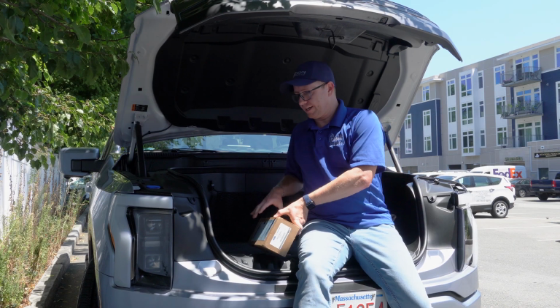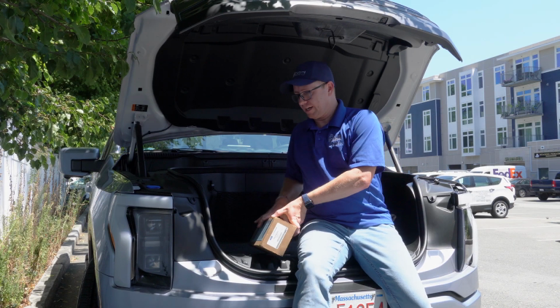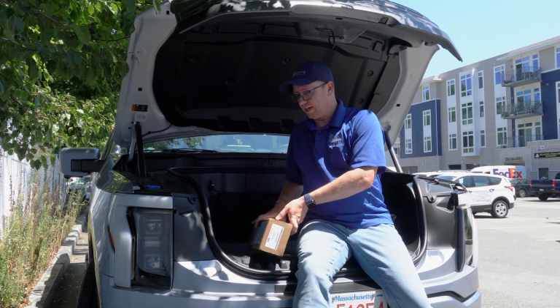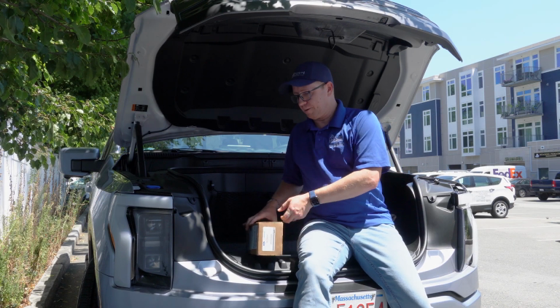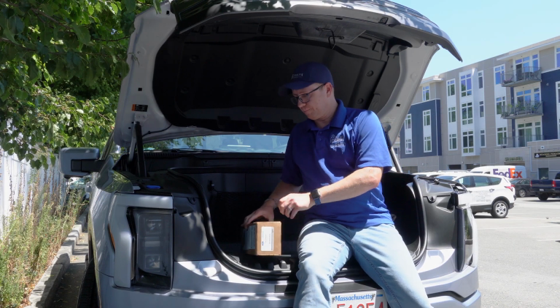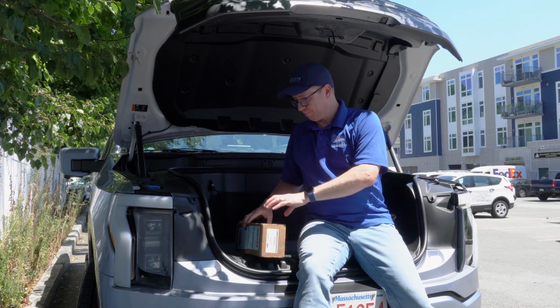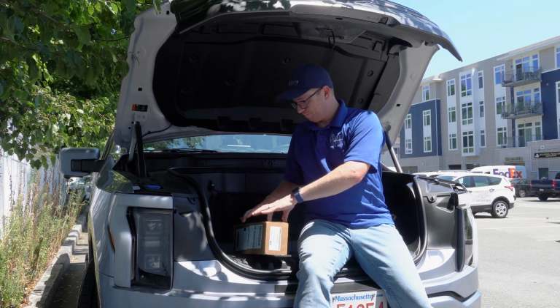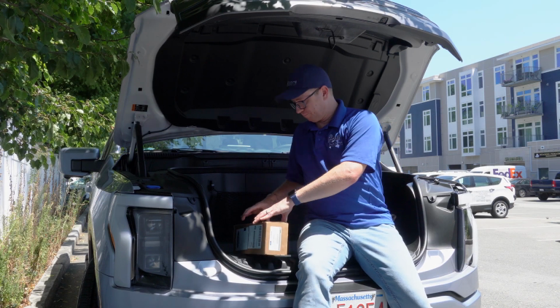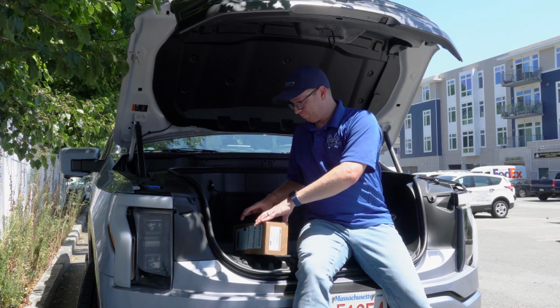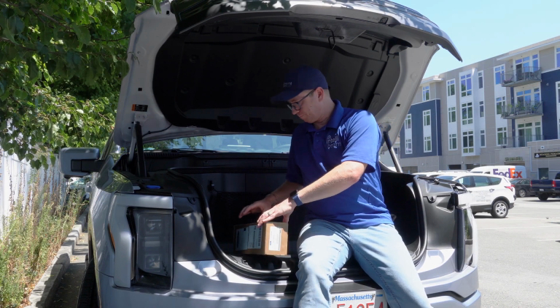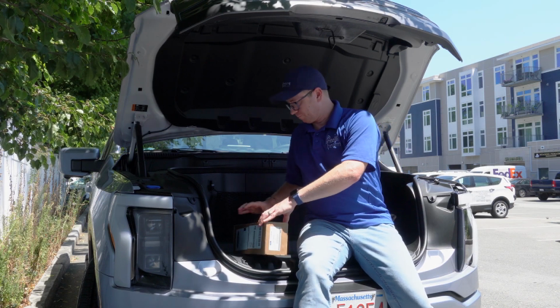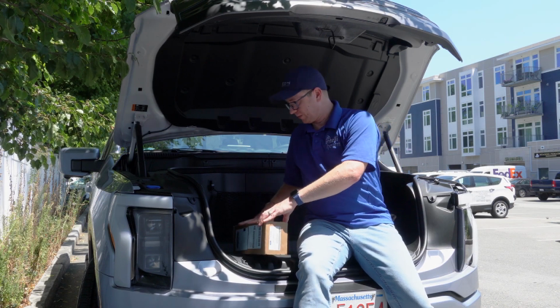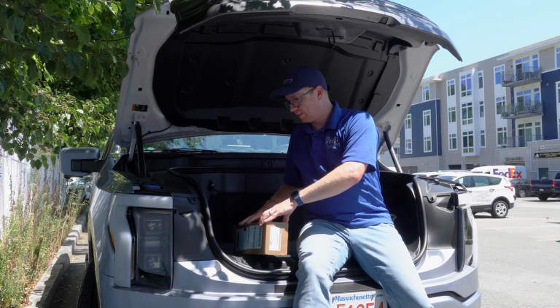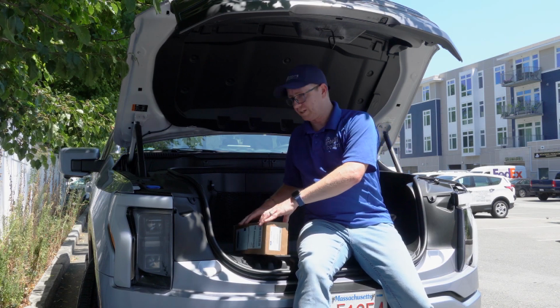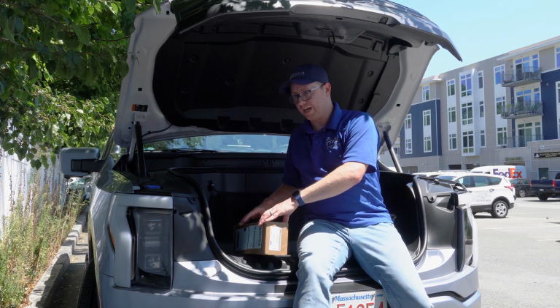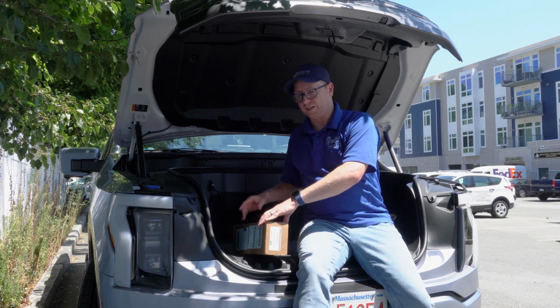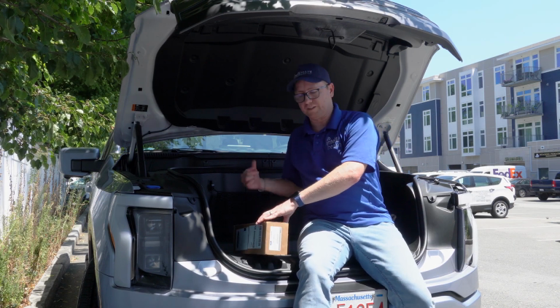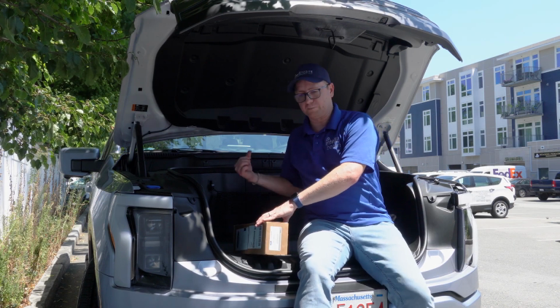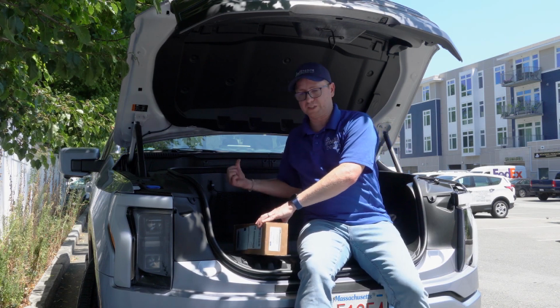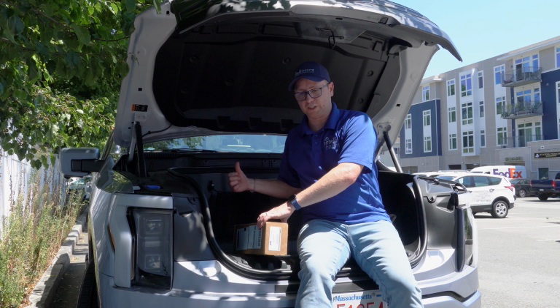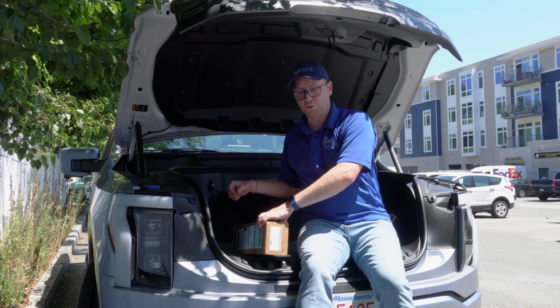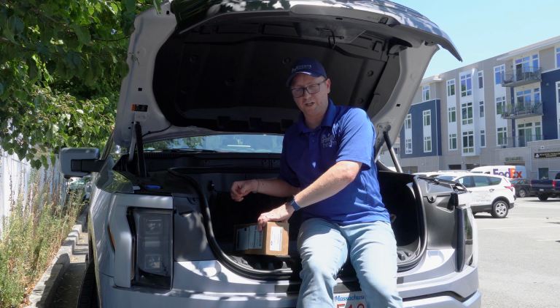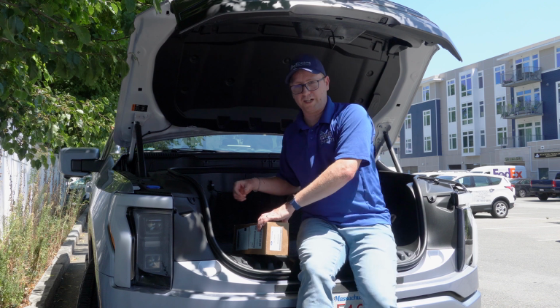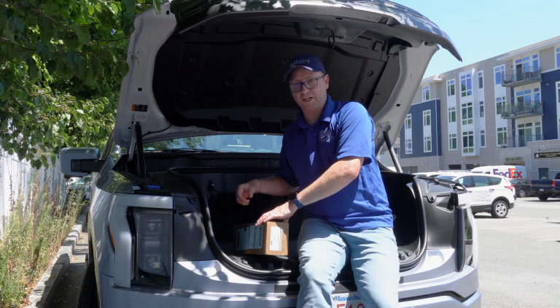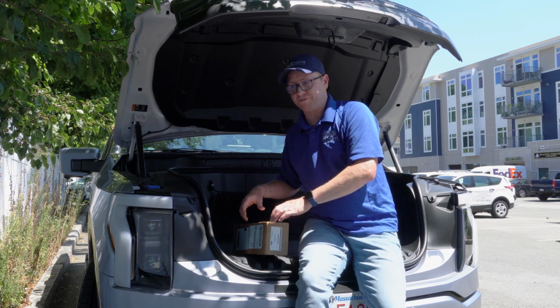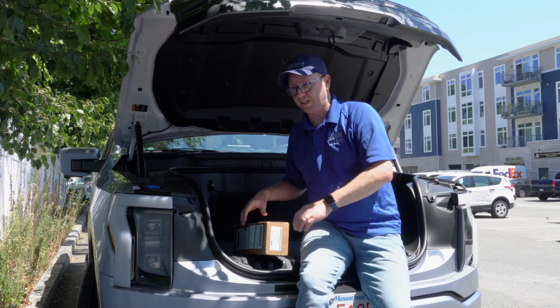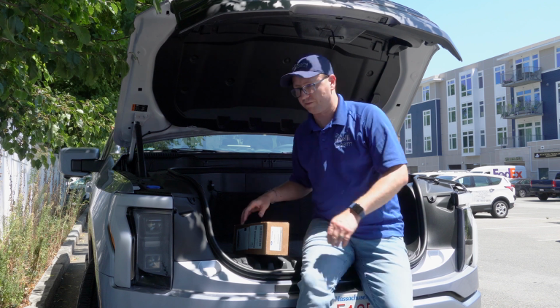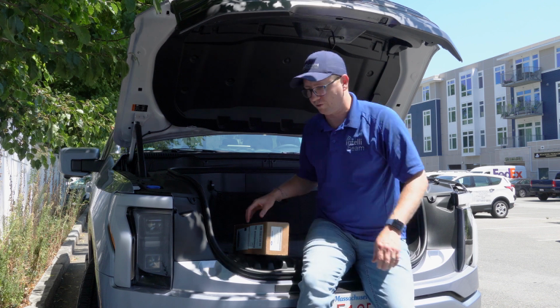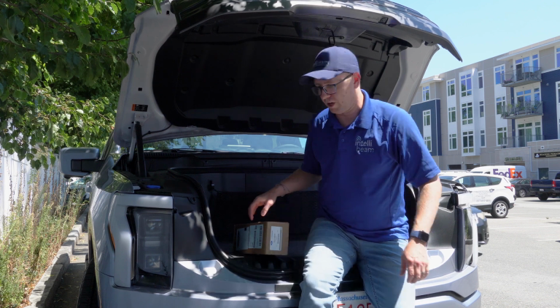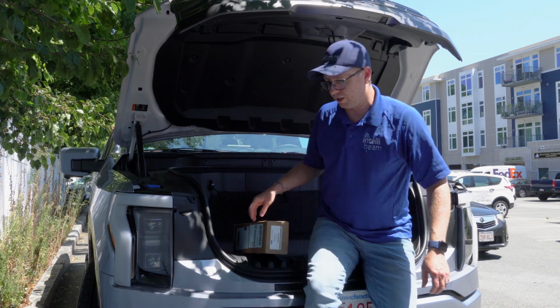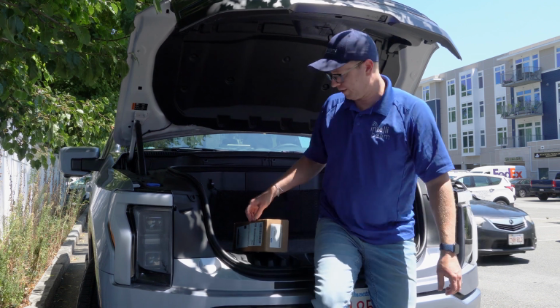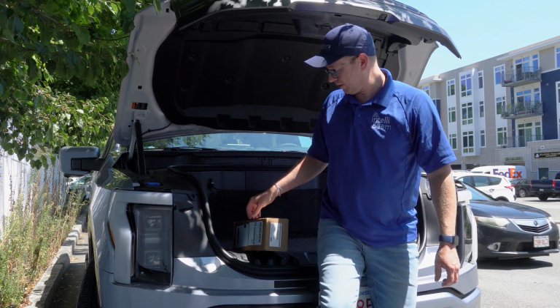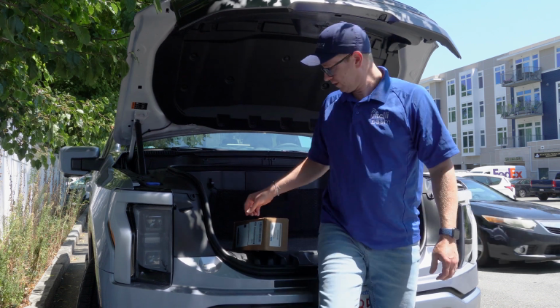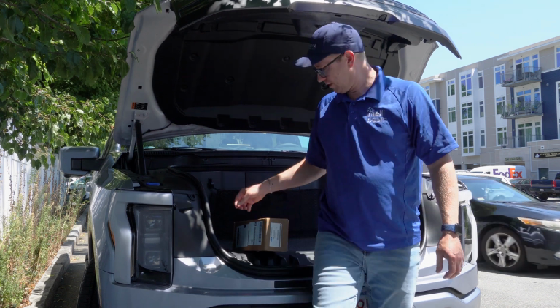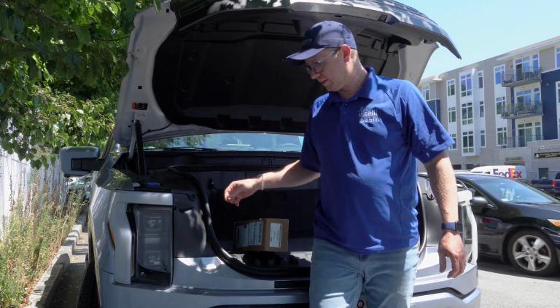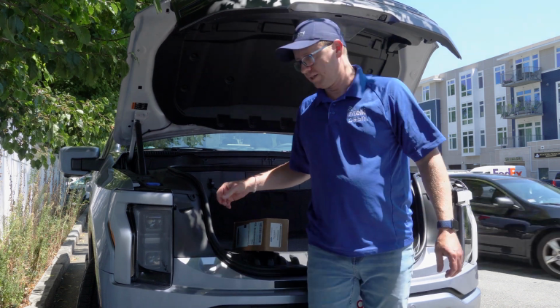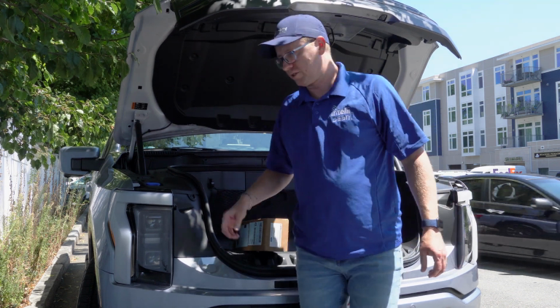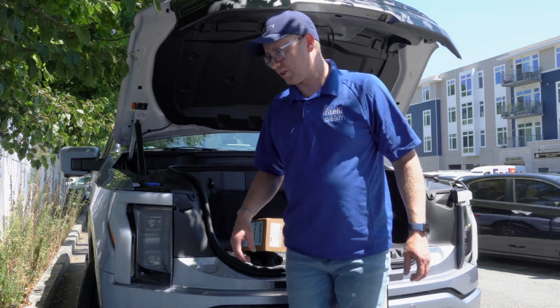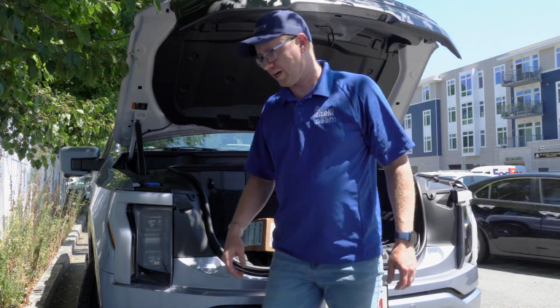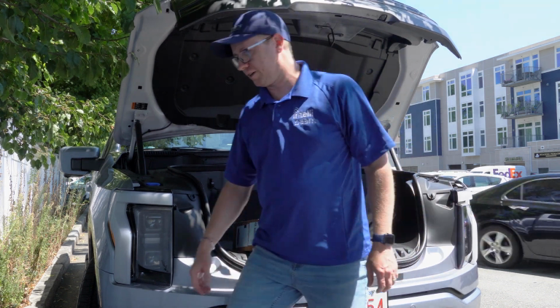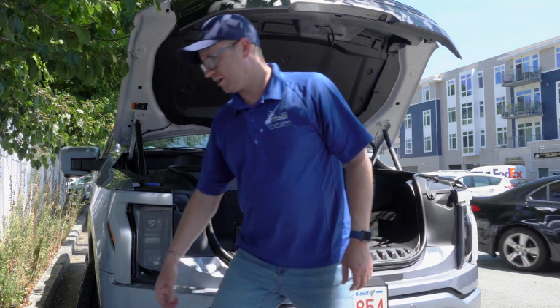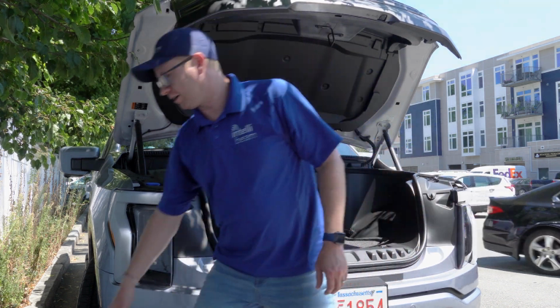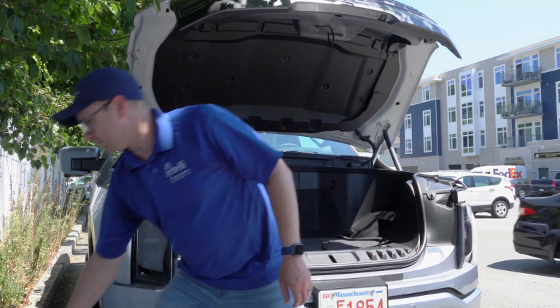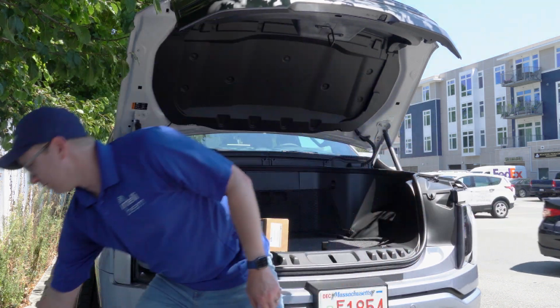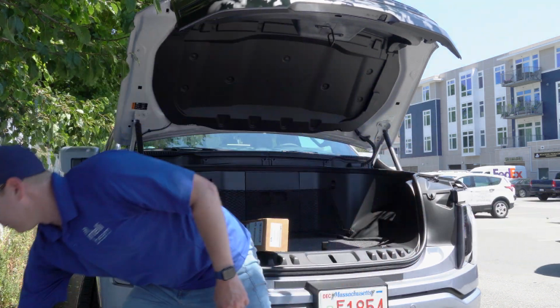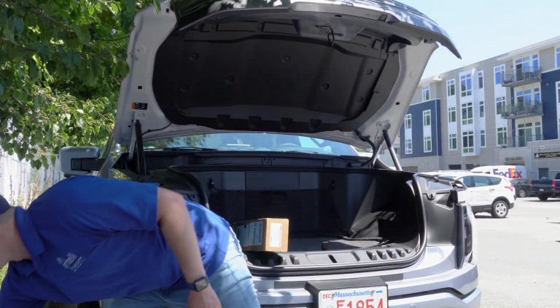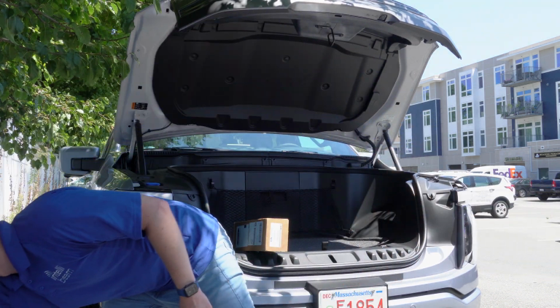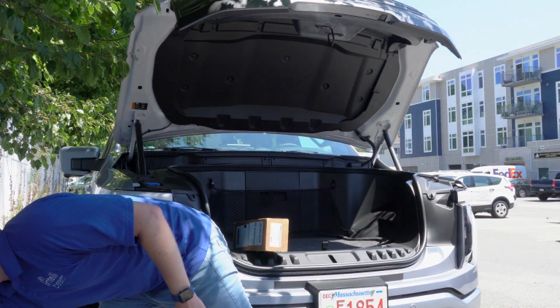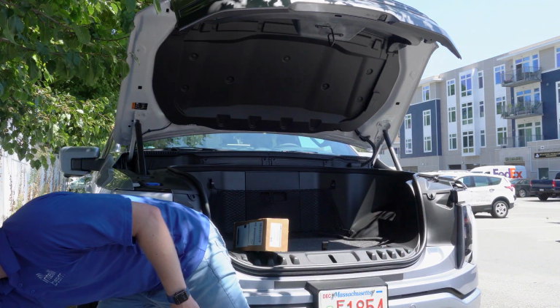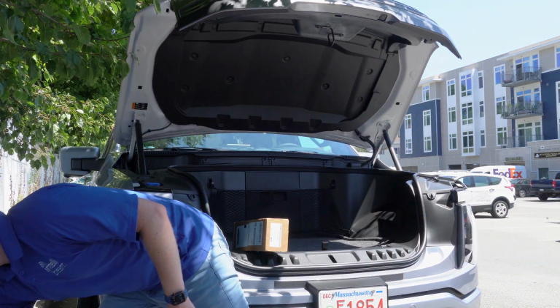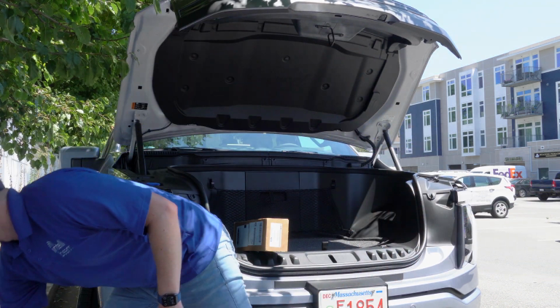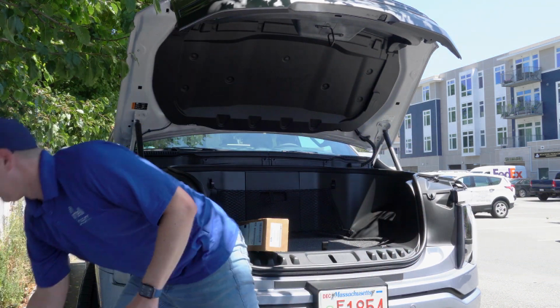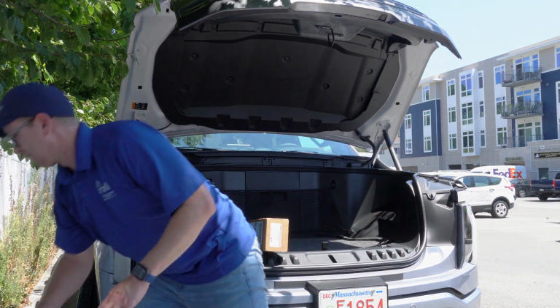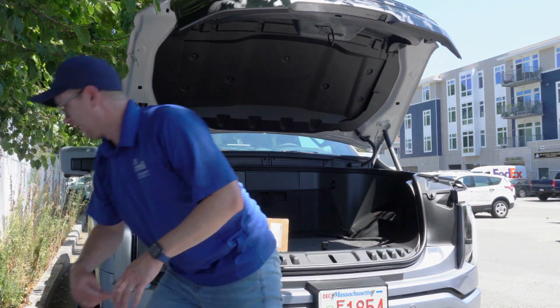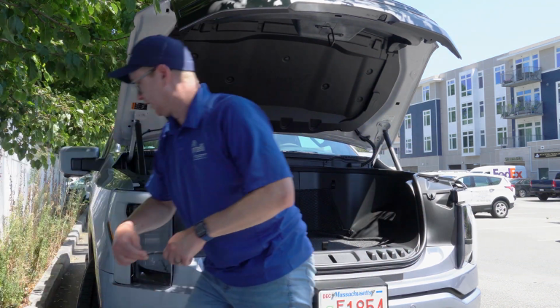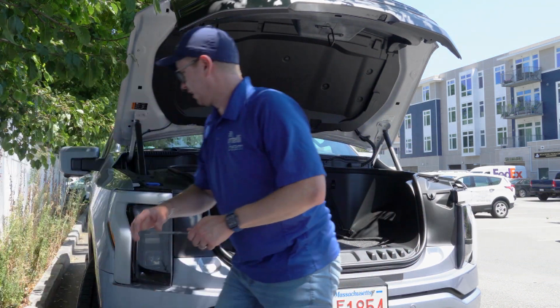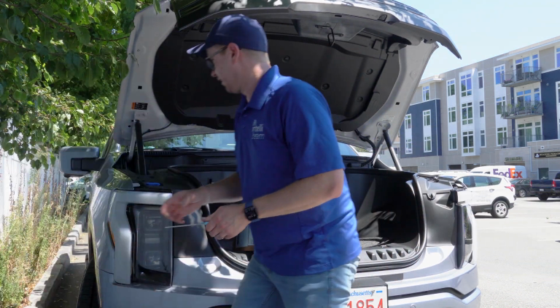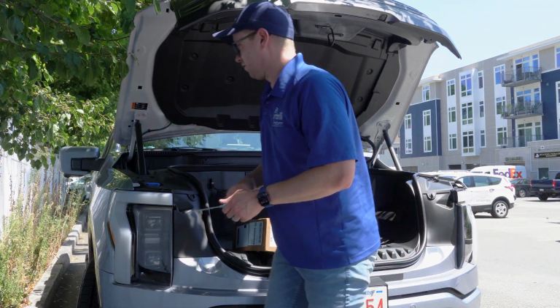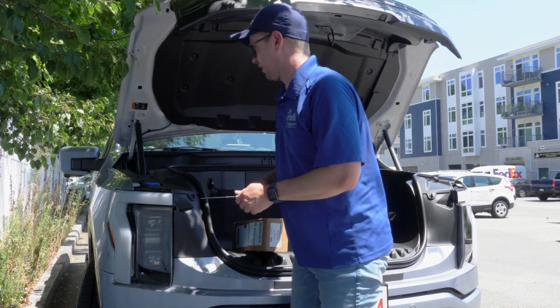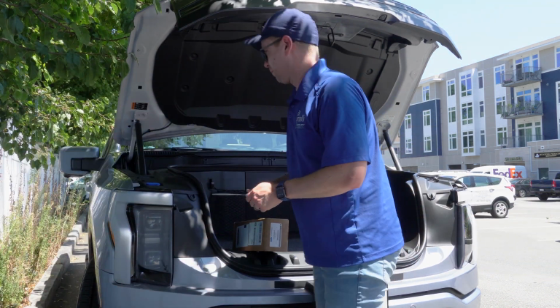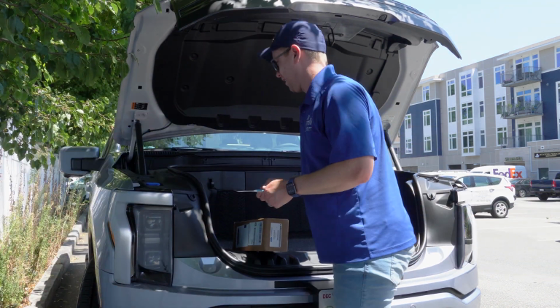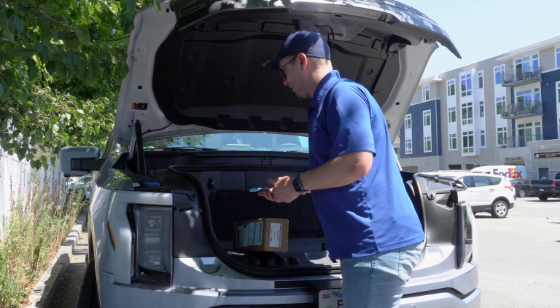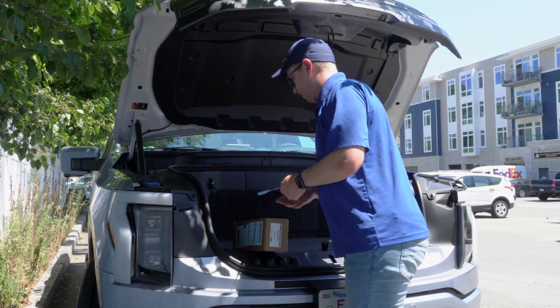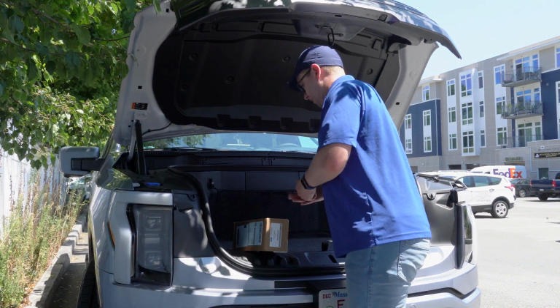I'm 6'1" and I fit in a frunk. So now you know. I don't recommend it.